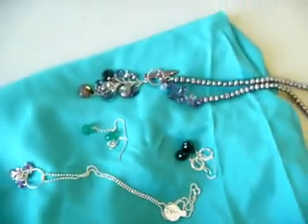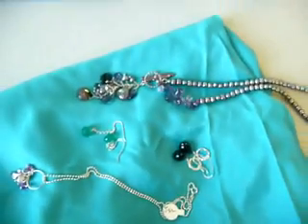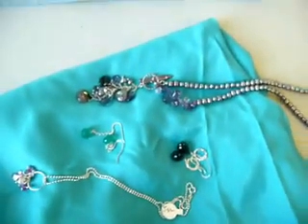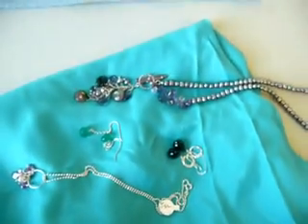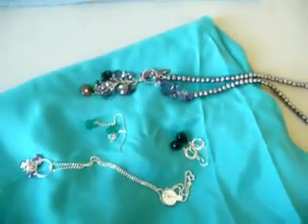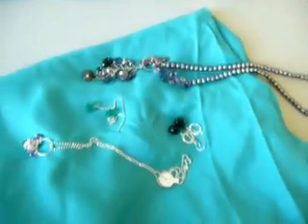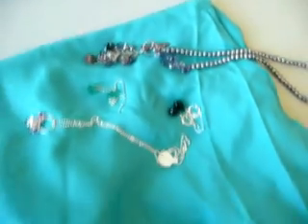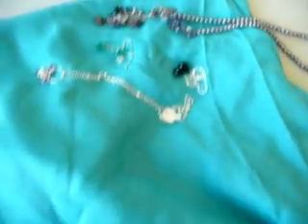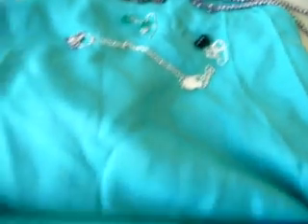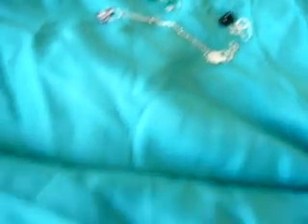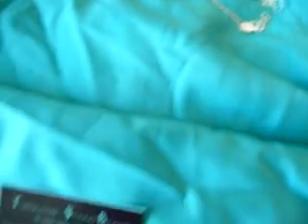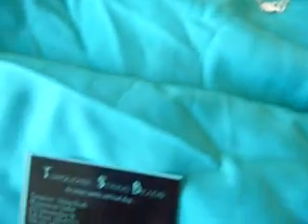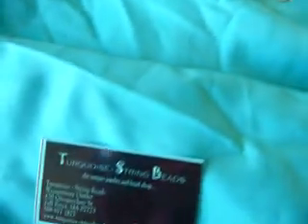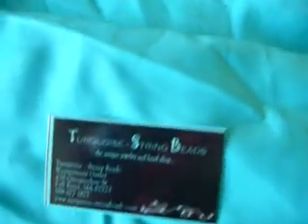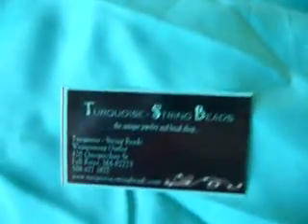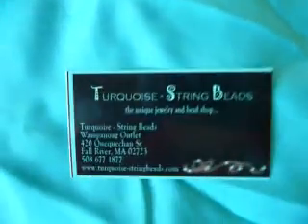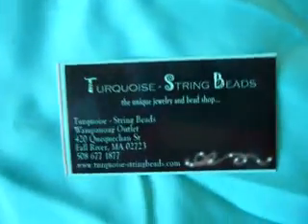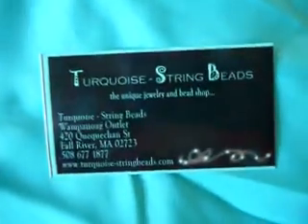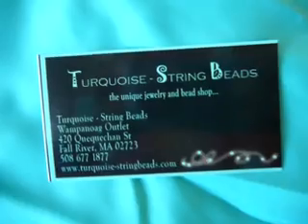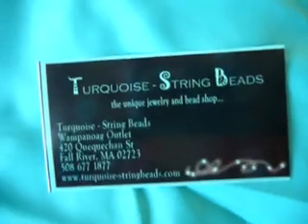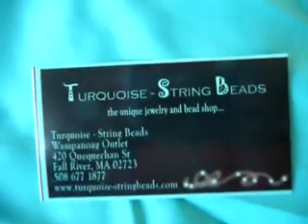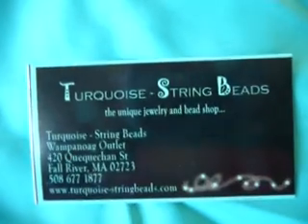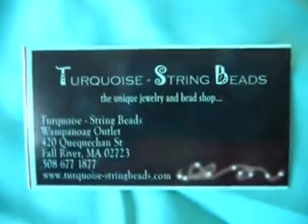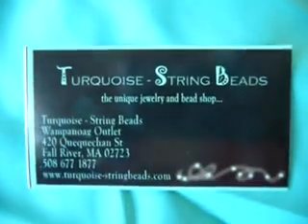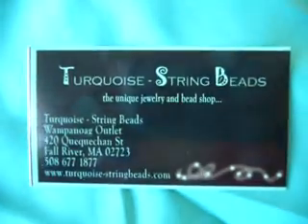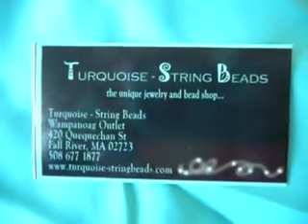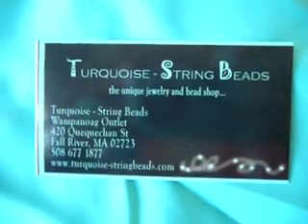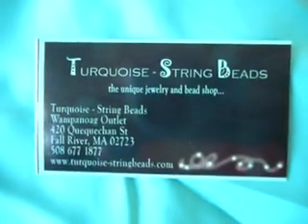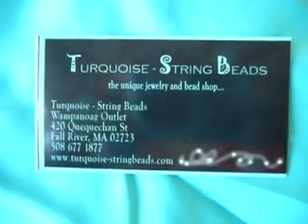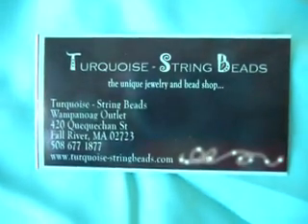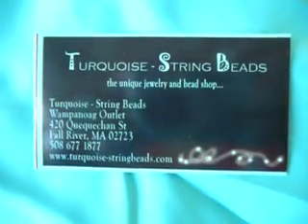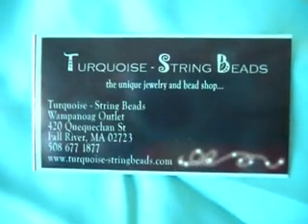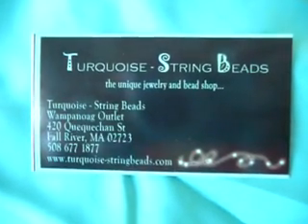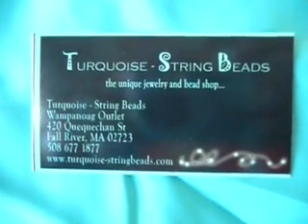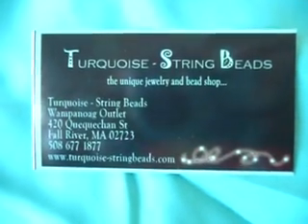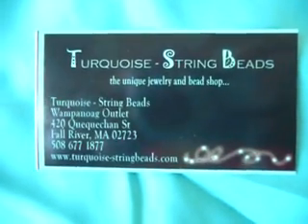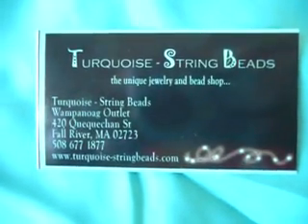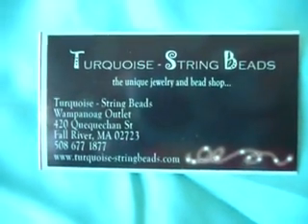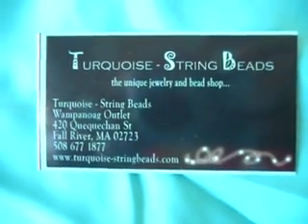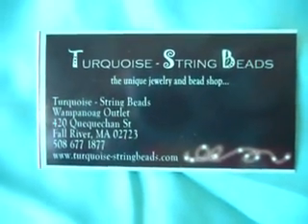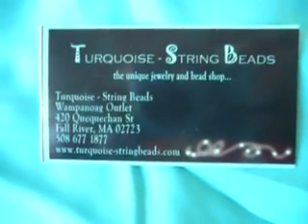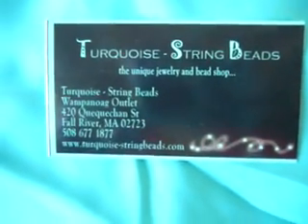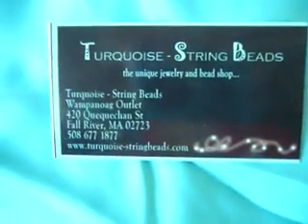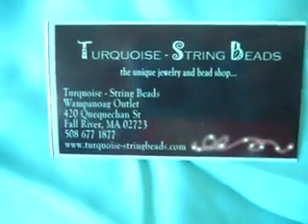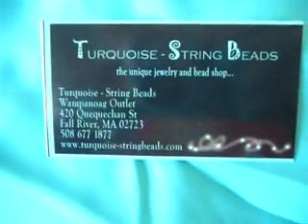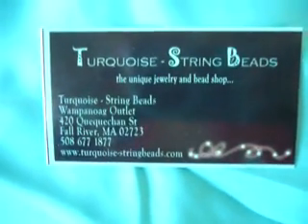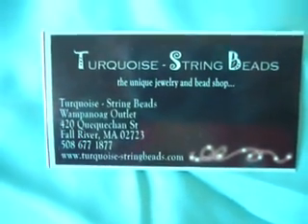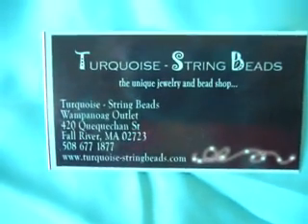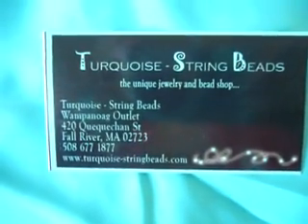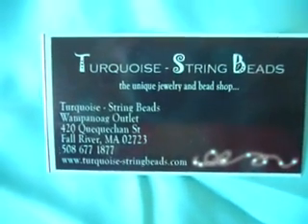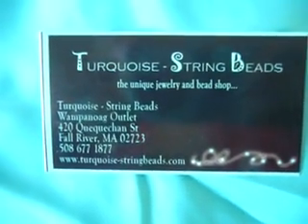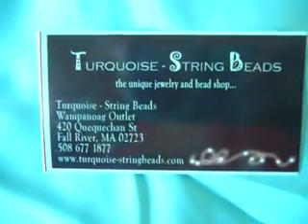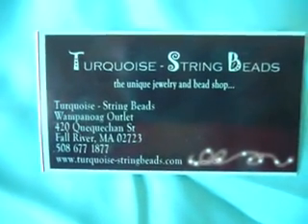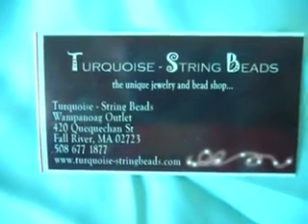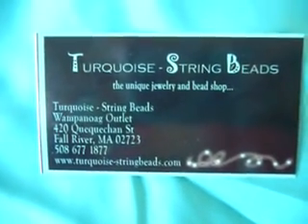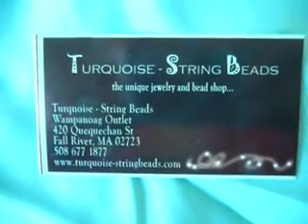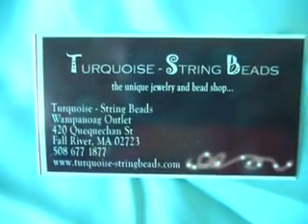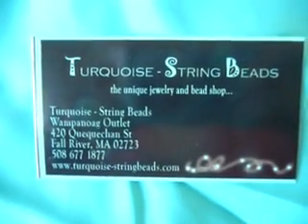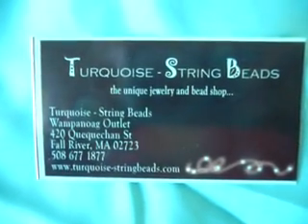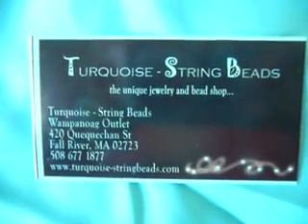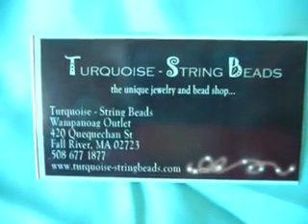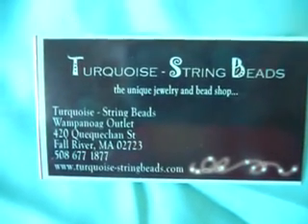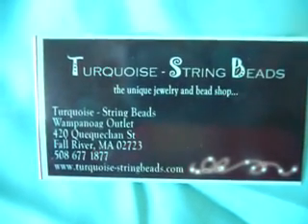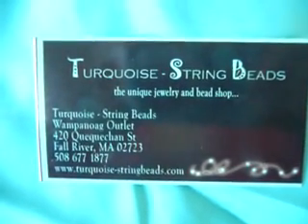That's it for now. We hope this was helpful to you. We'll have lots more helpful hints so stay tuned. Happy beading from Turquoise String Beads in Fall River, Massachusetts.